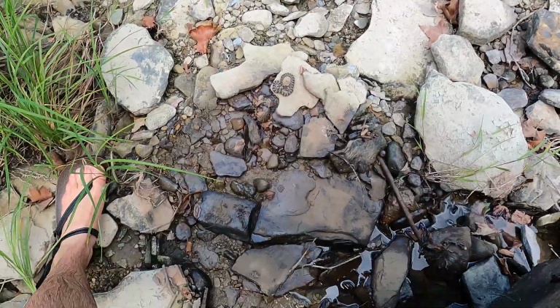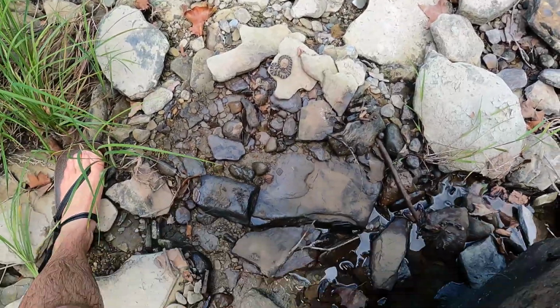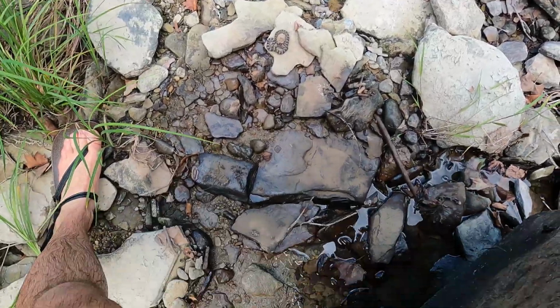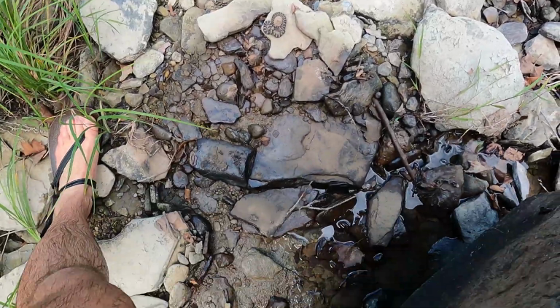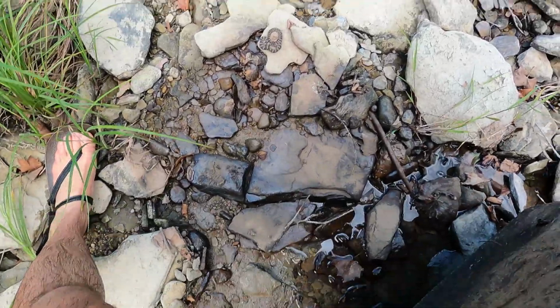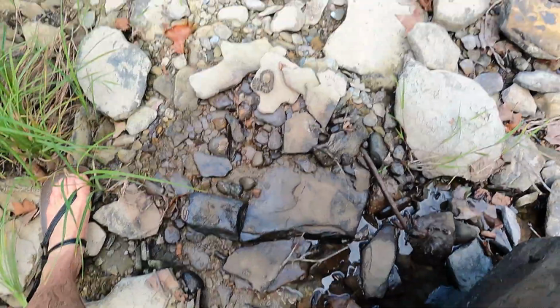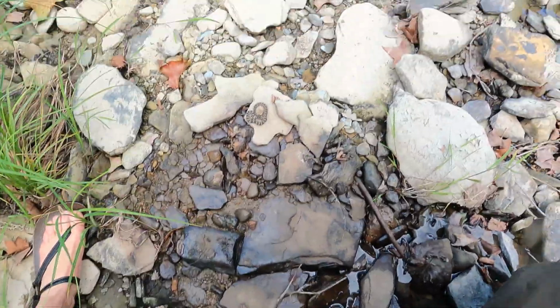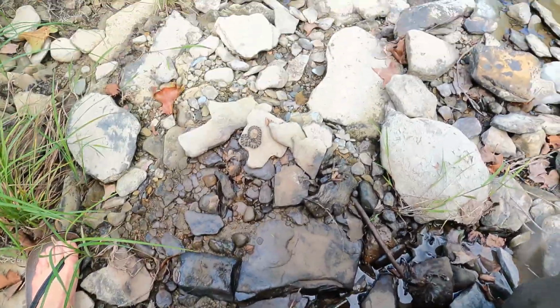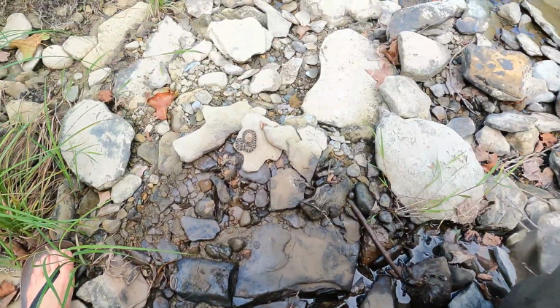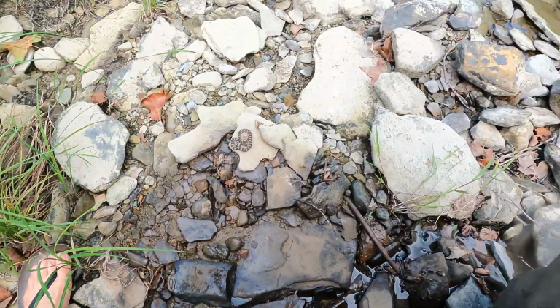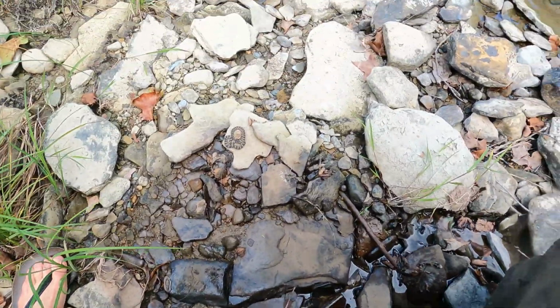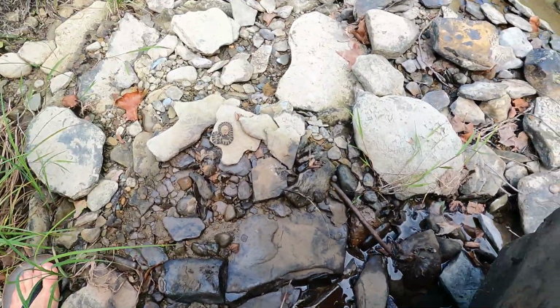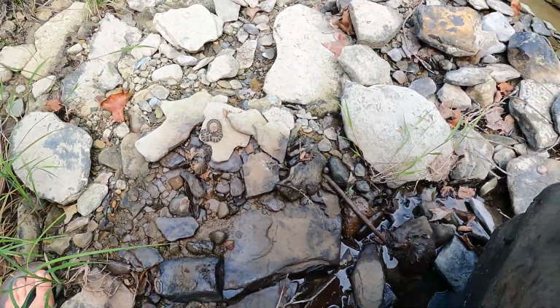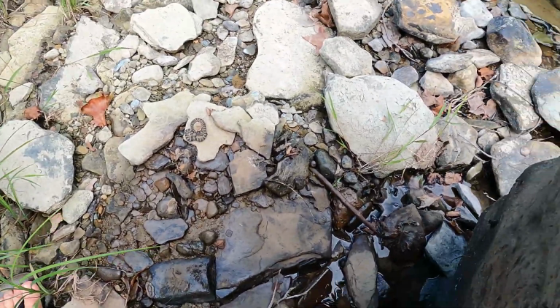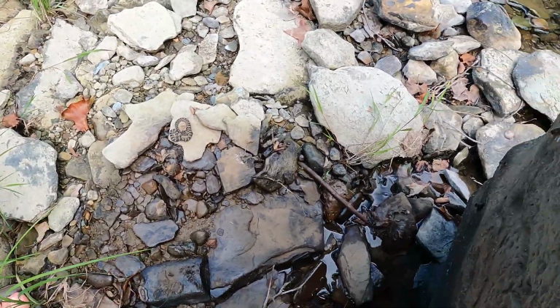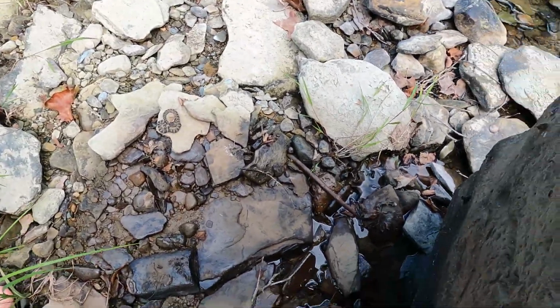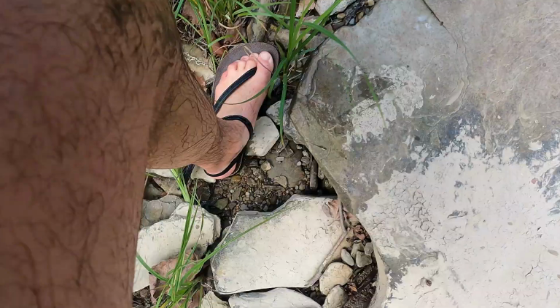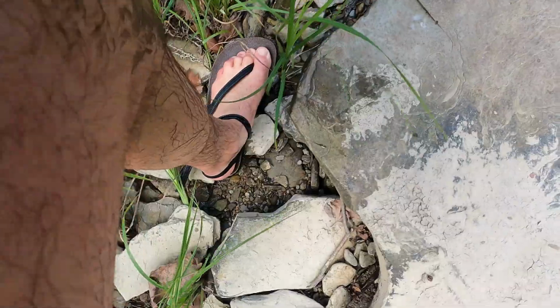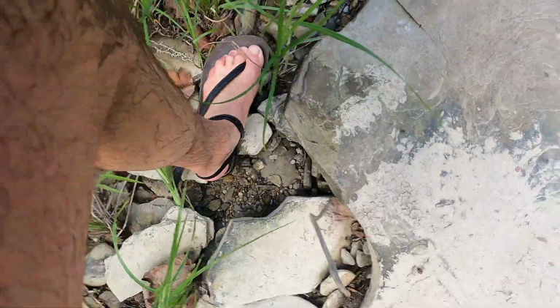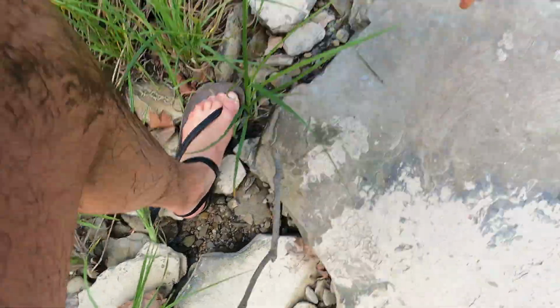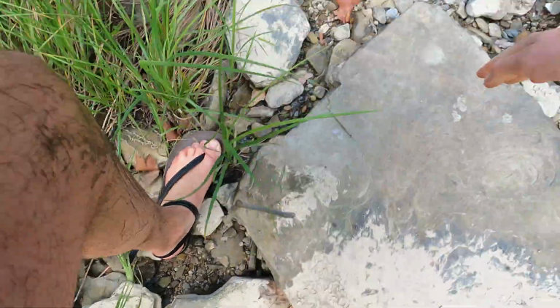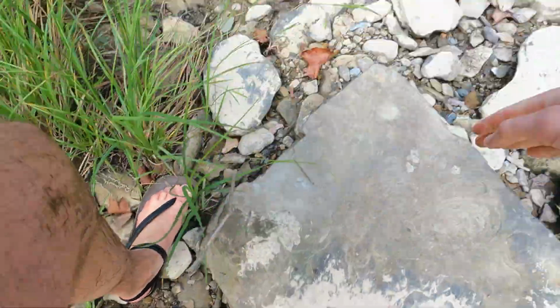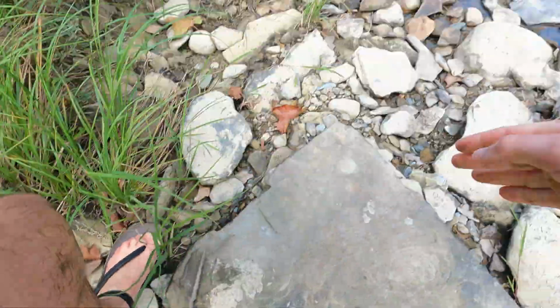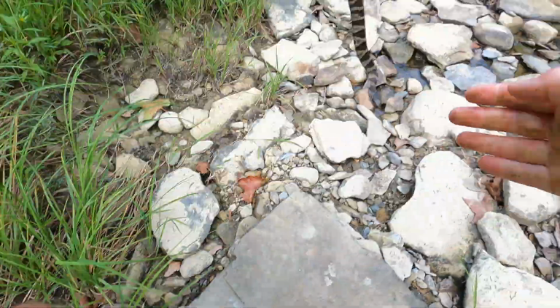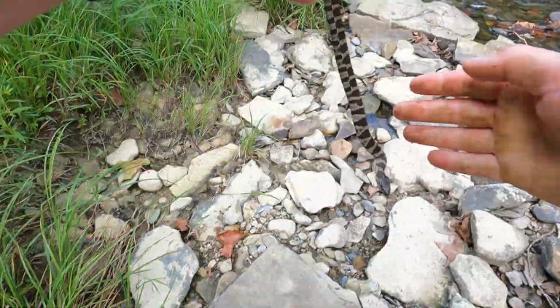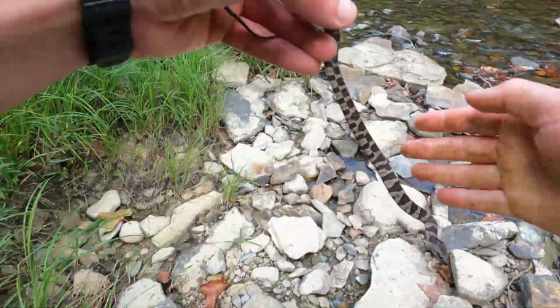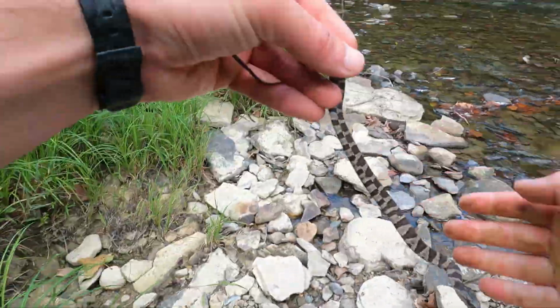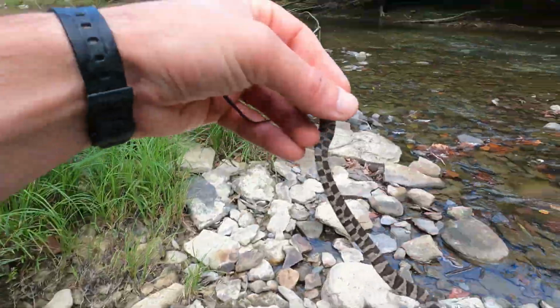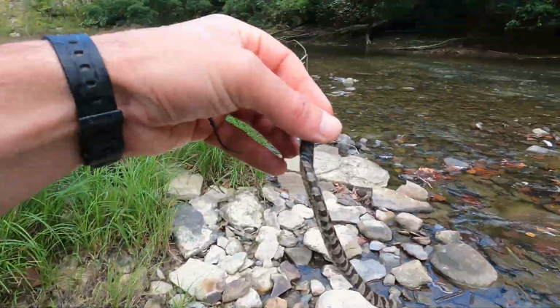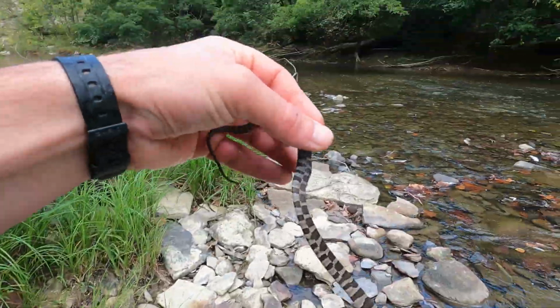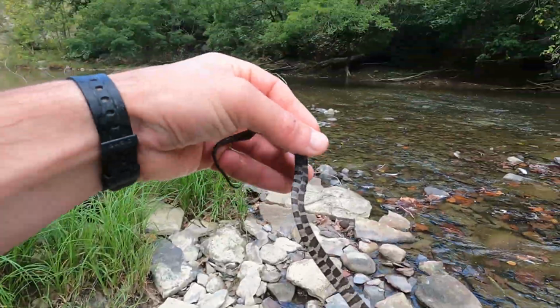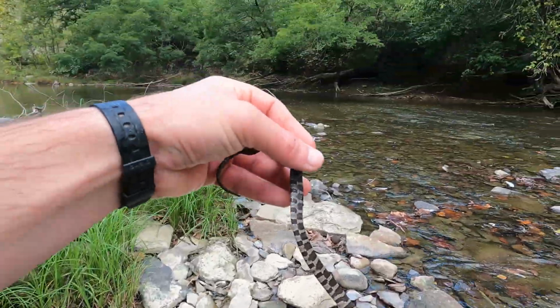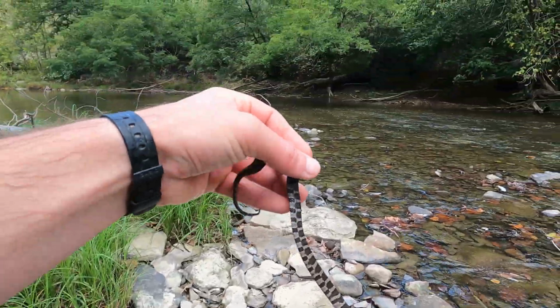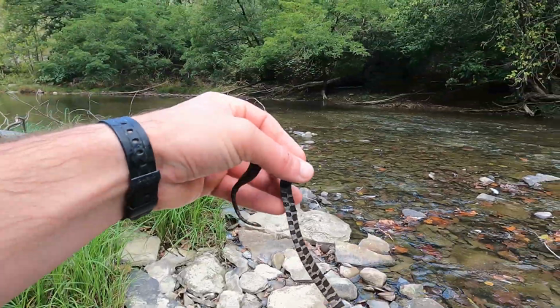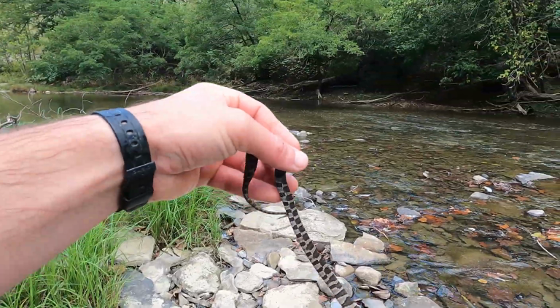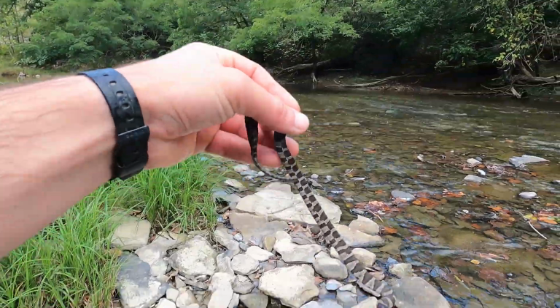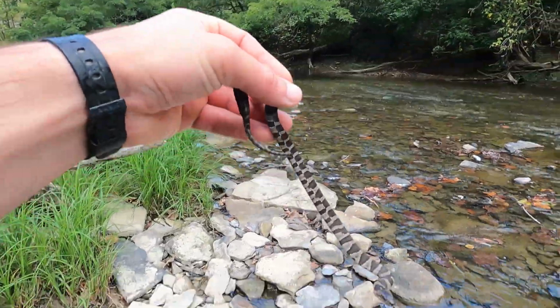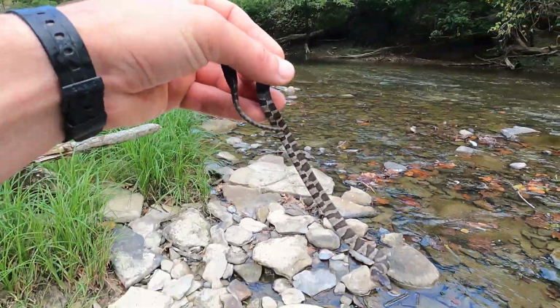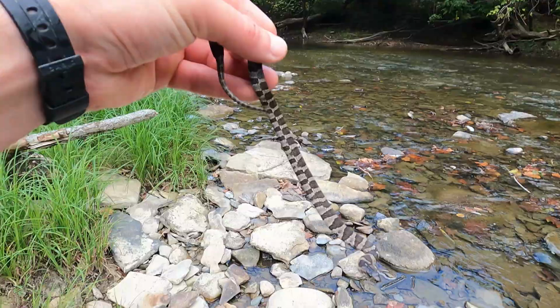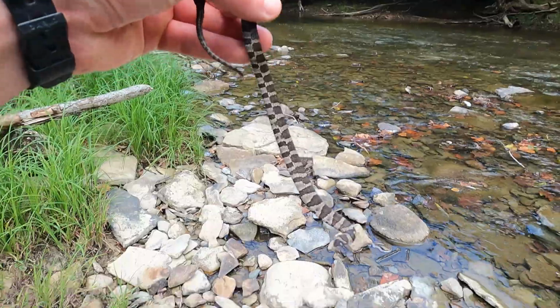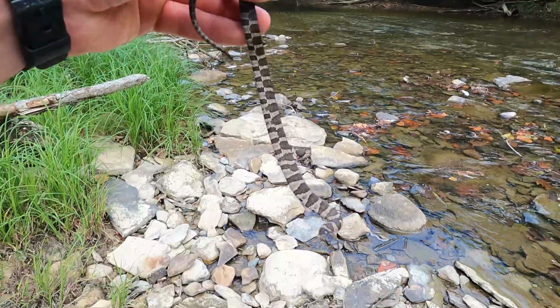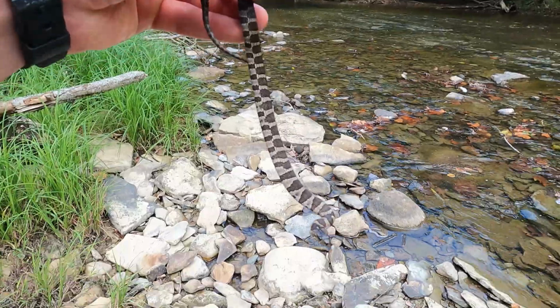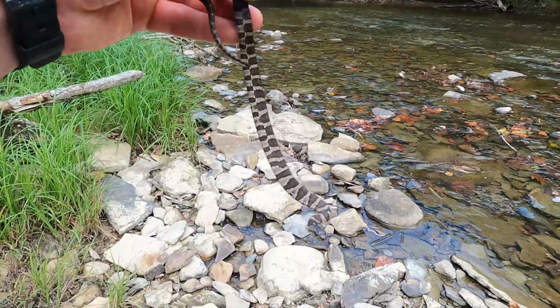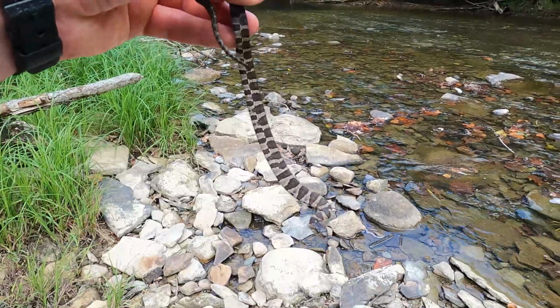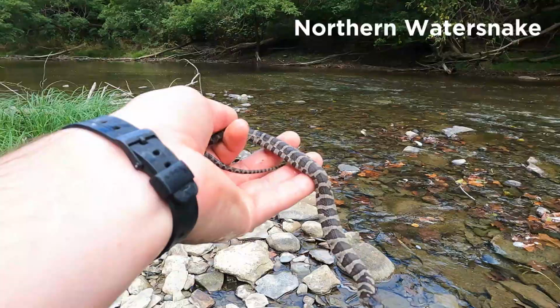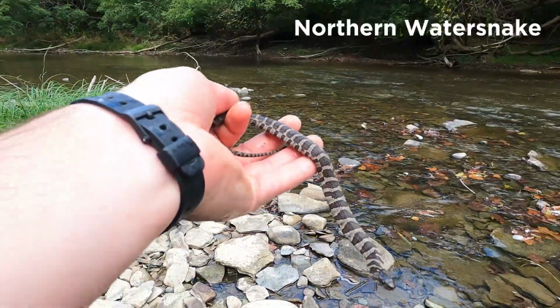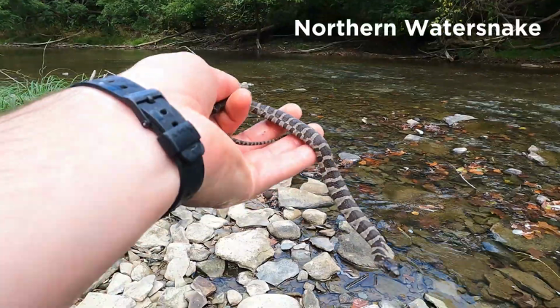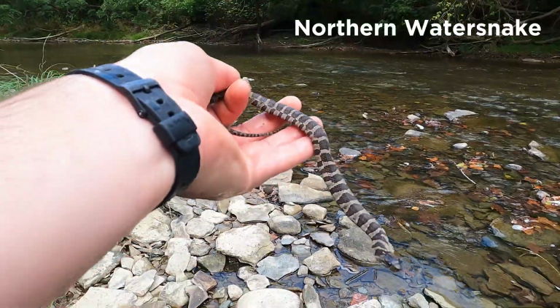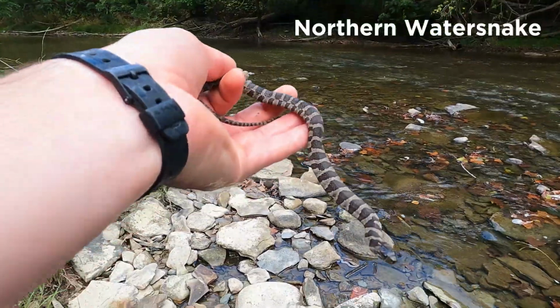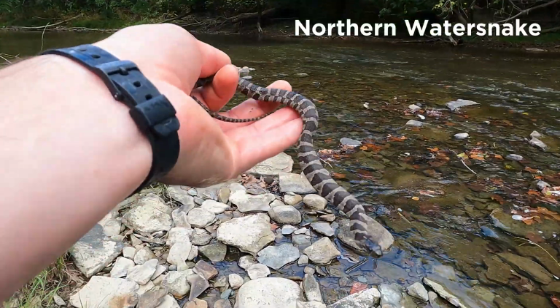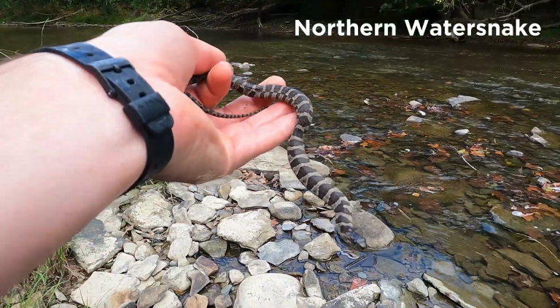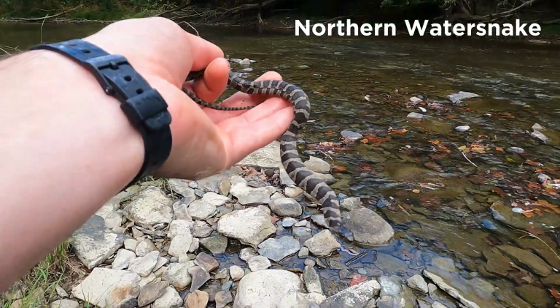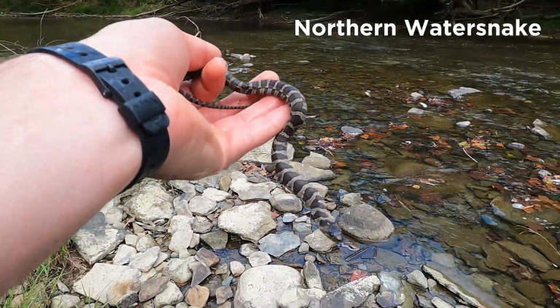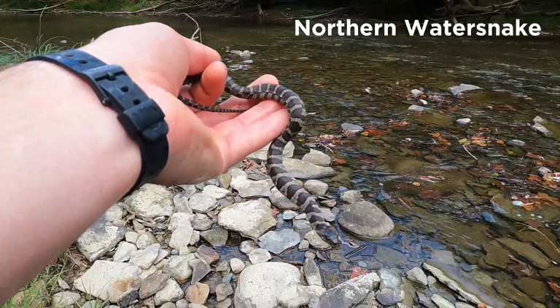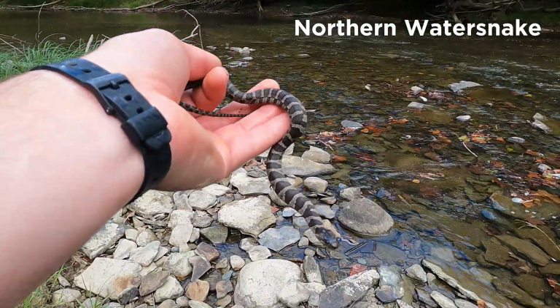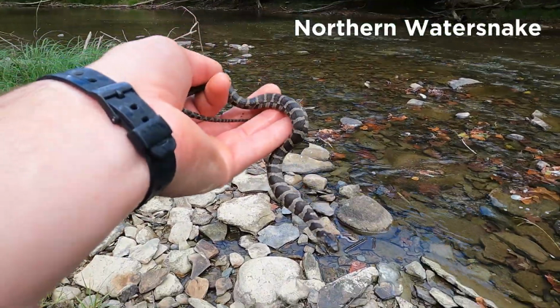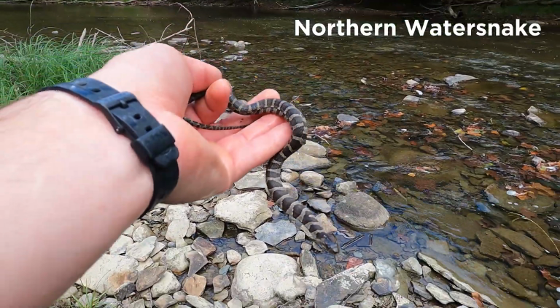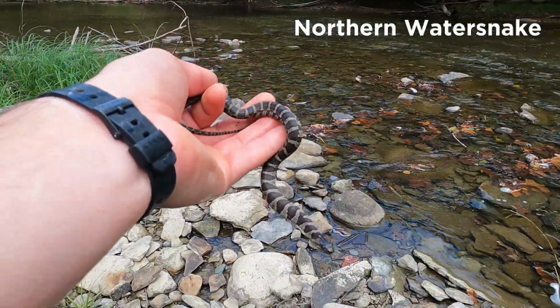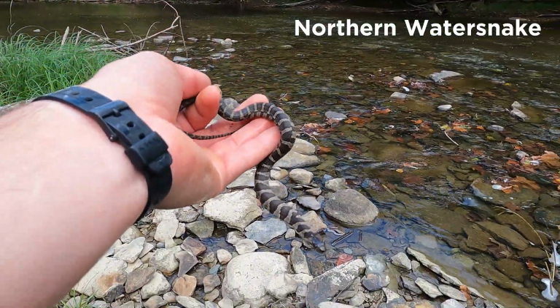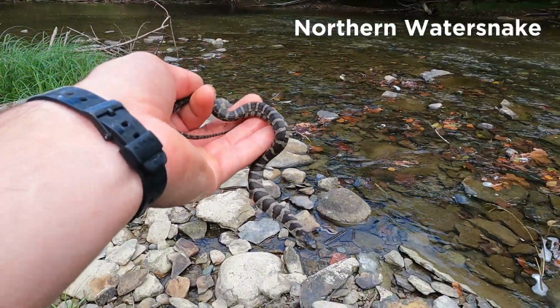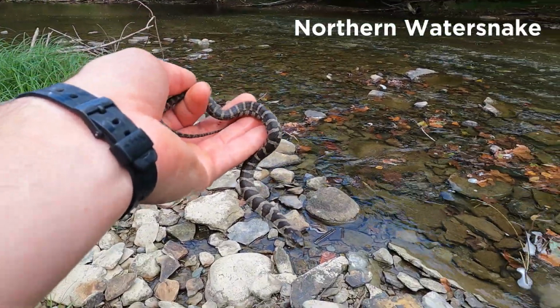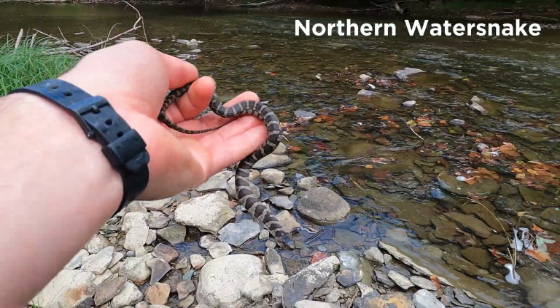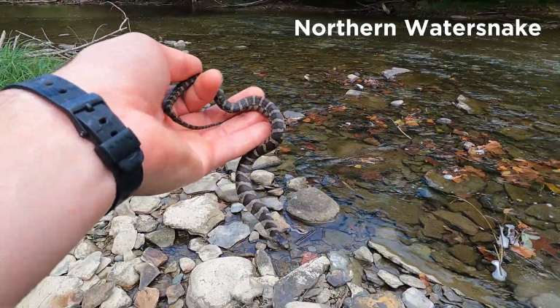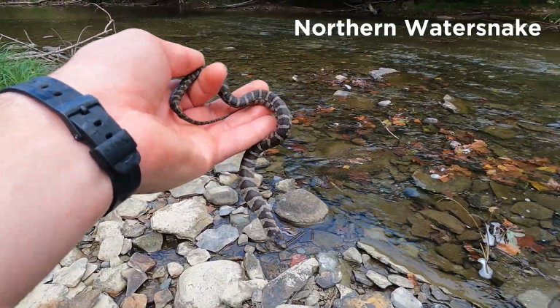Here is a beautifully colored northern water snake. Usually these snakes are rather feisty but this one was relatively docile.